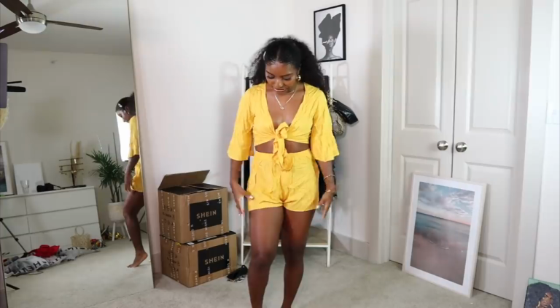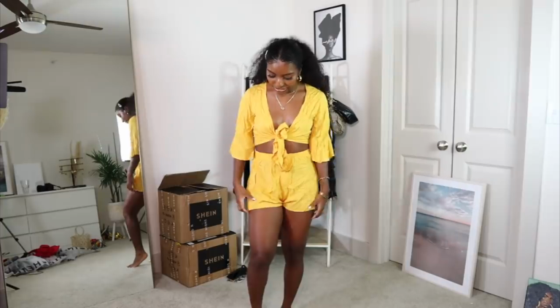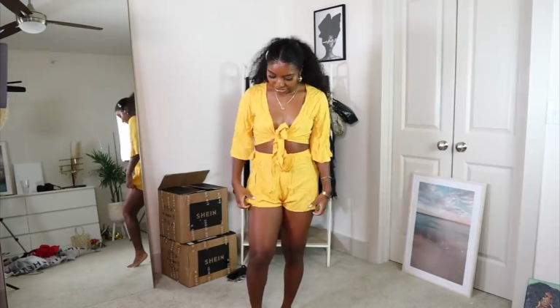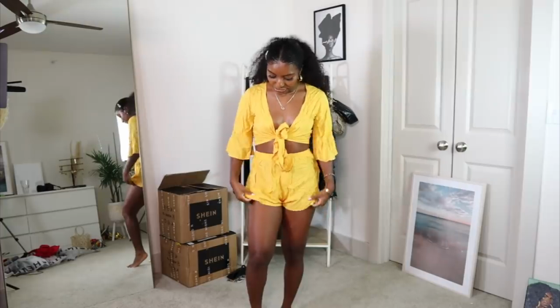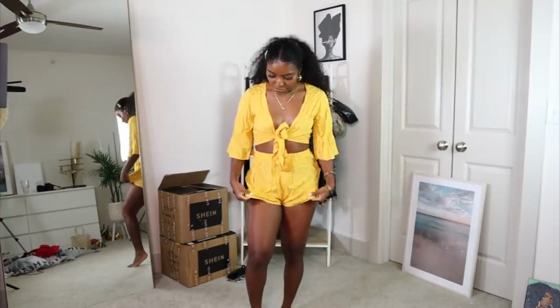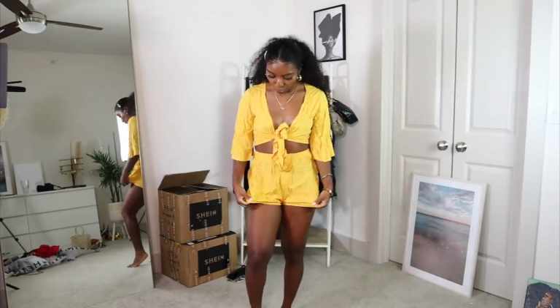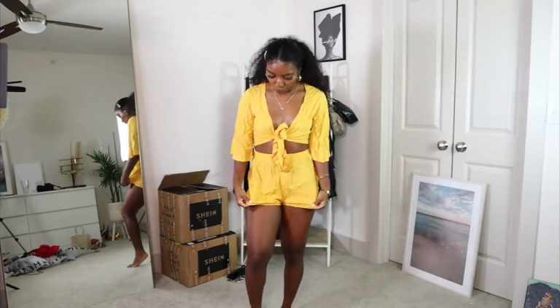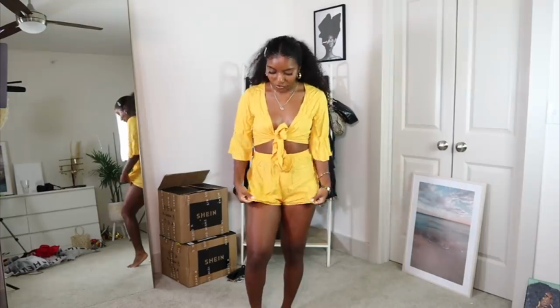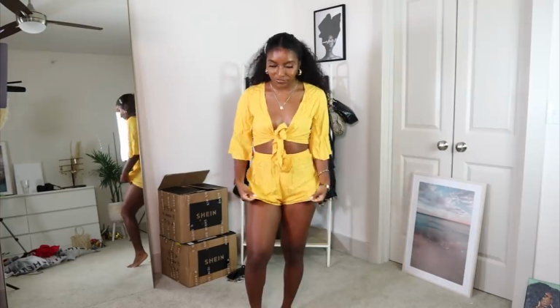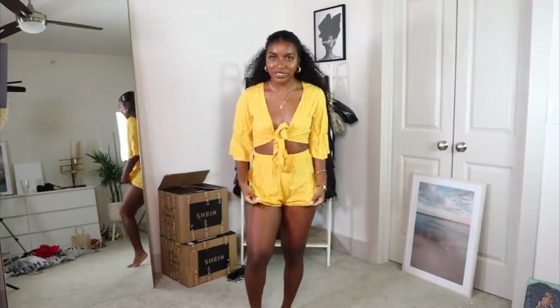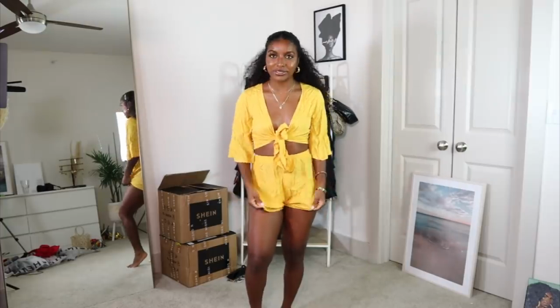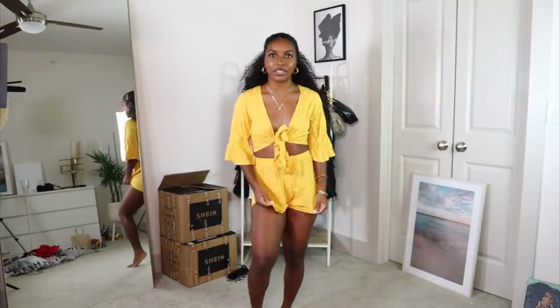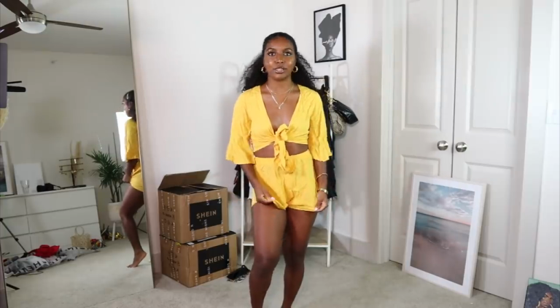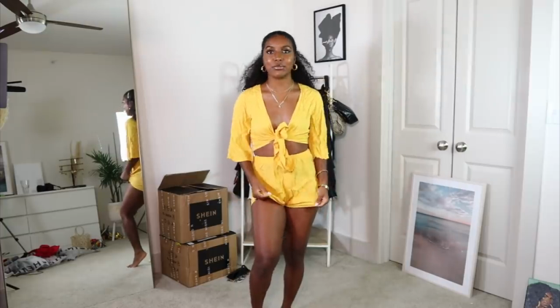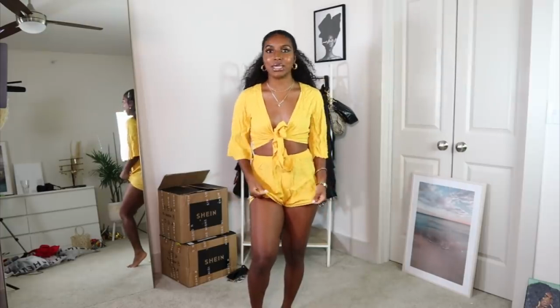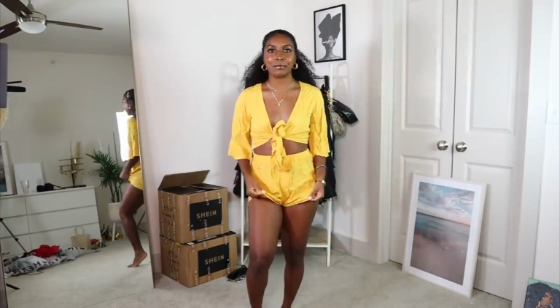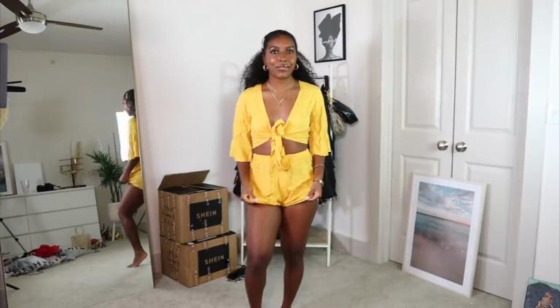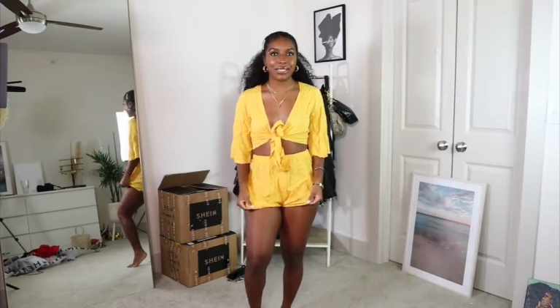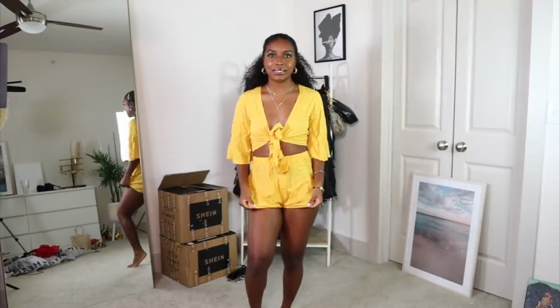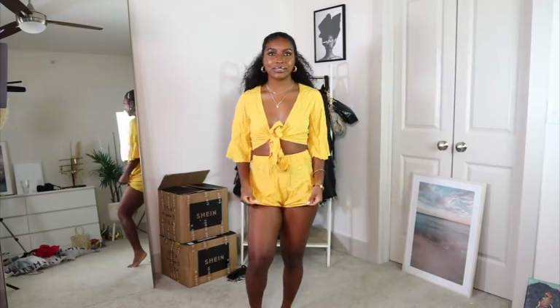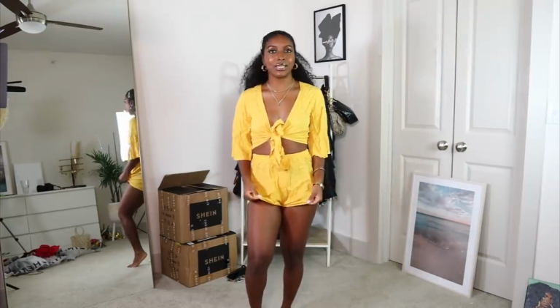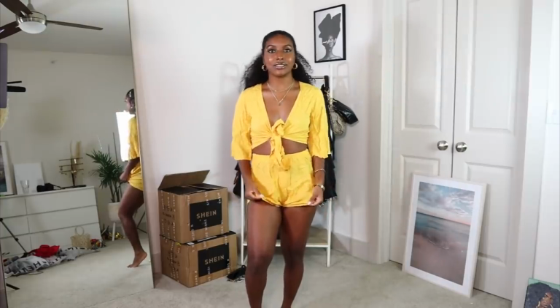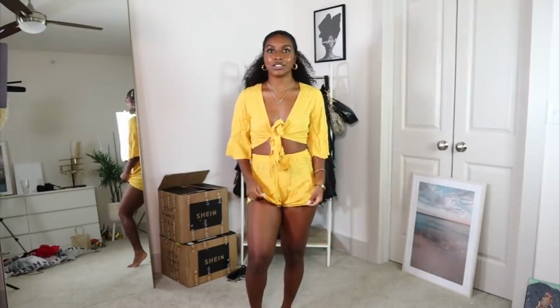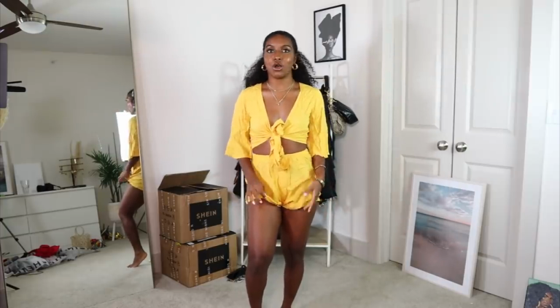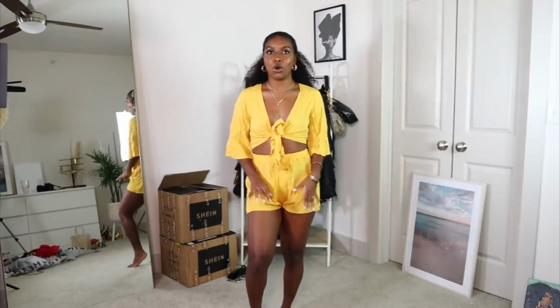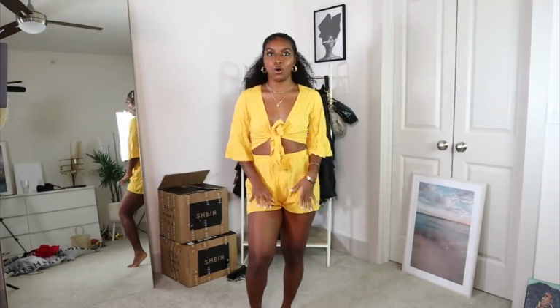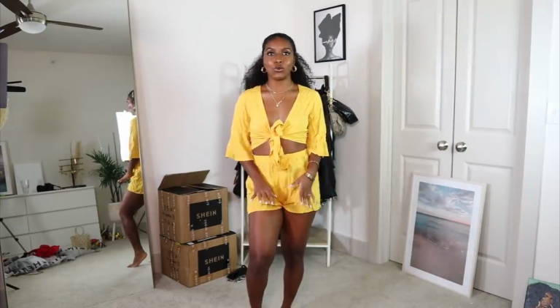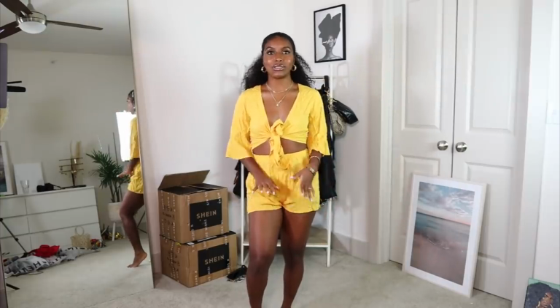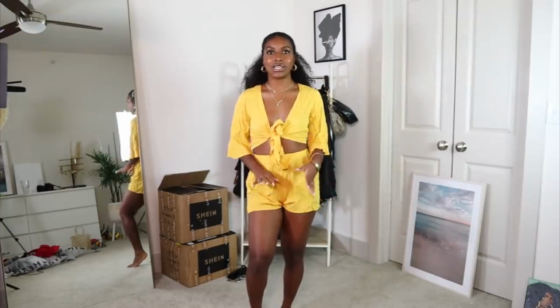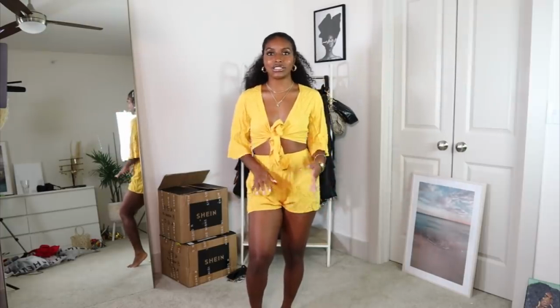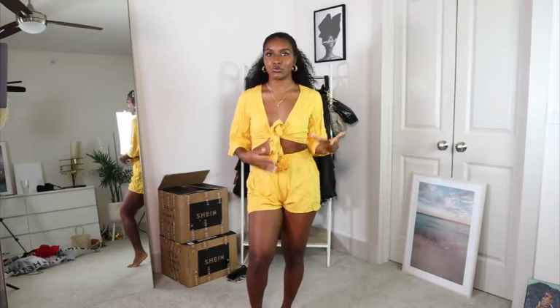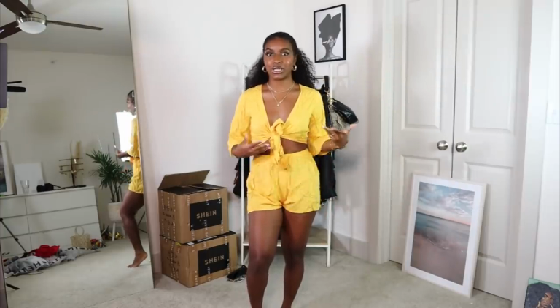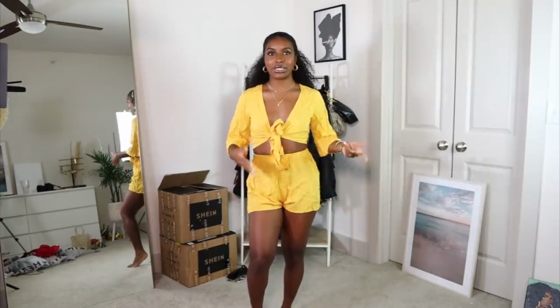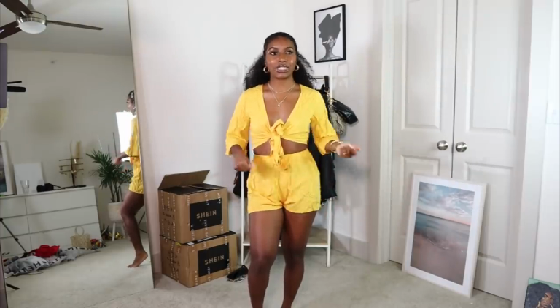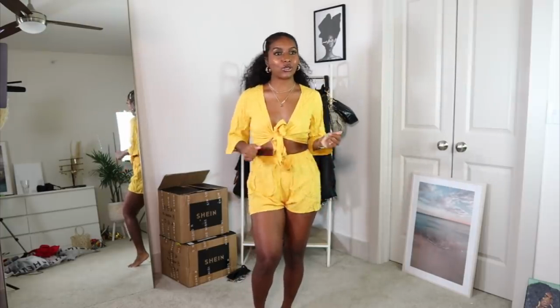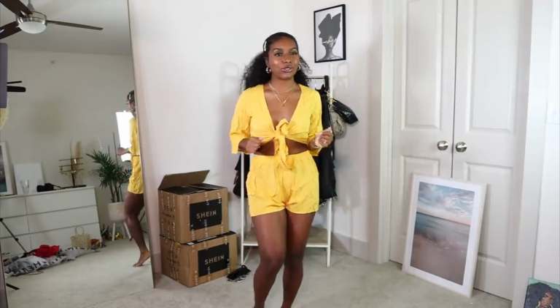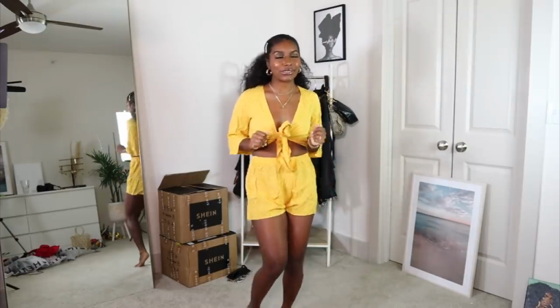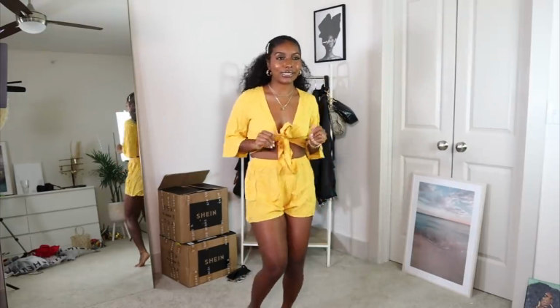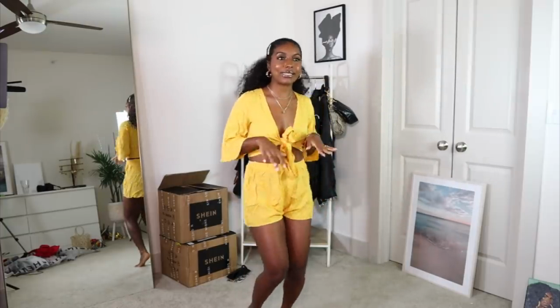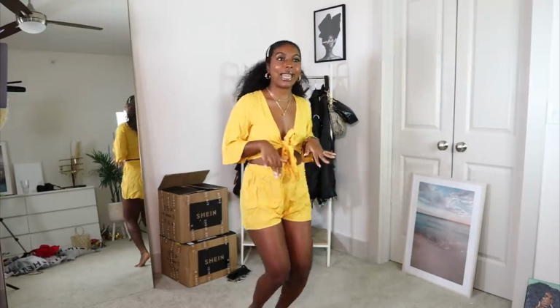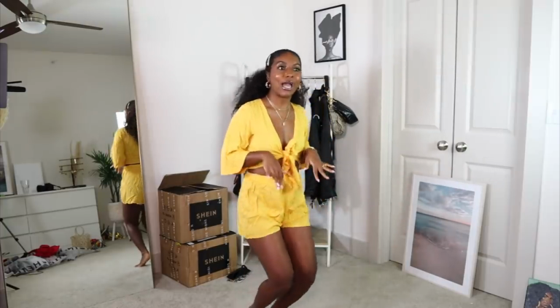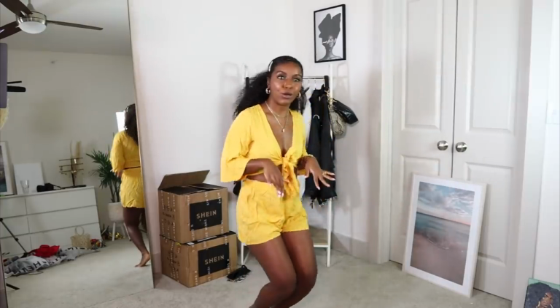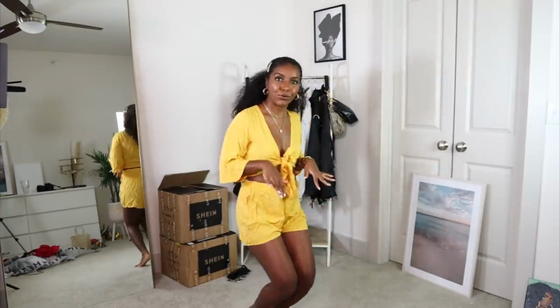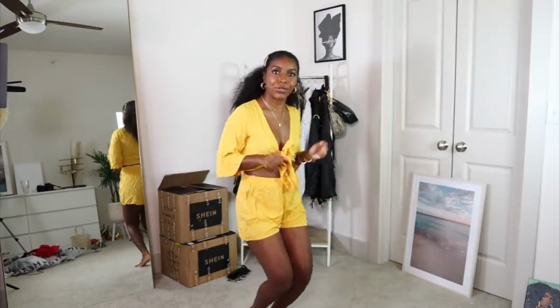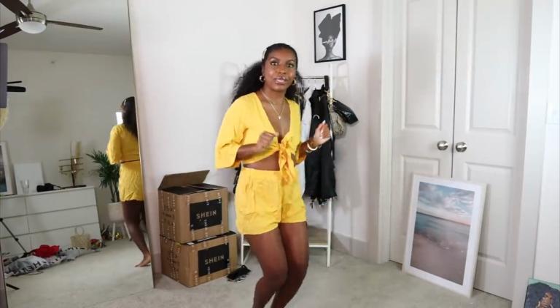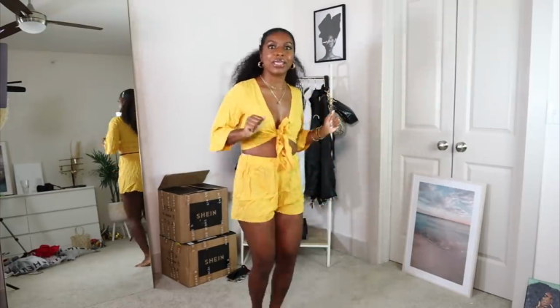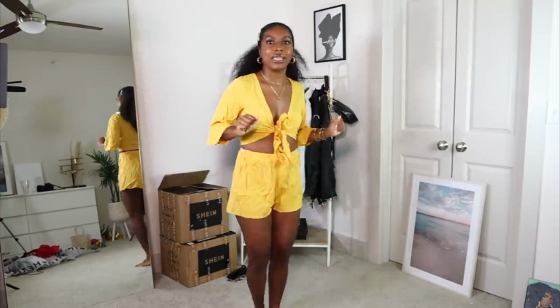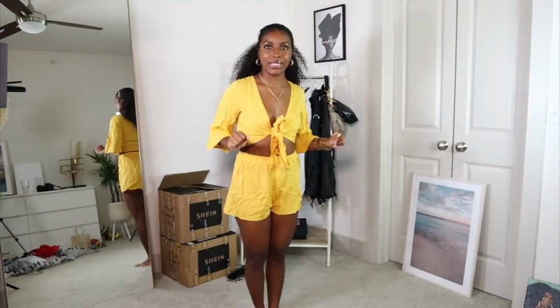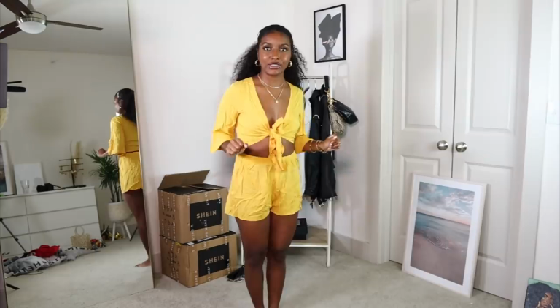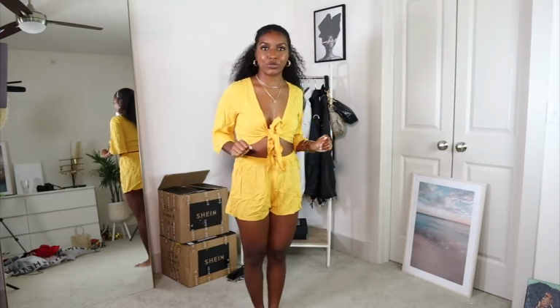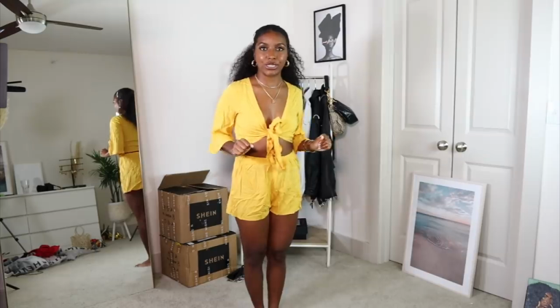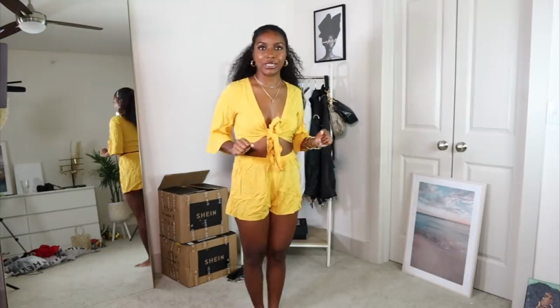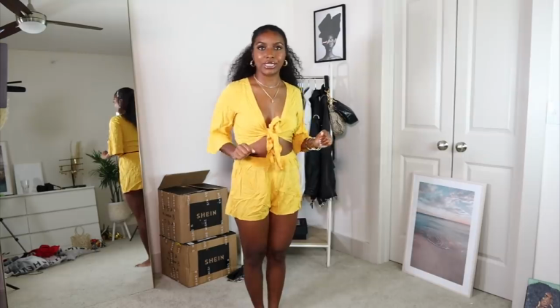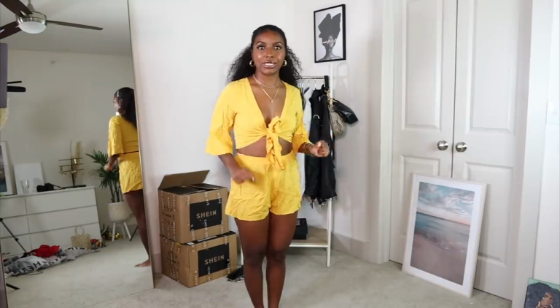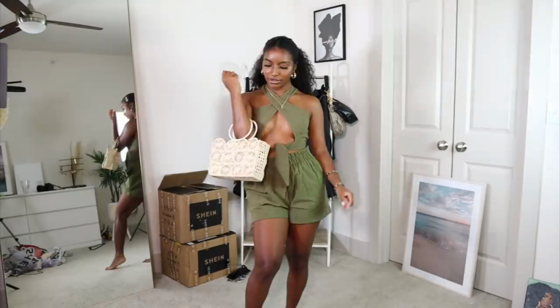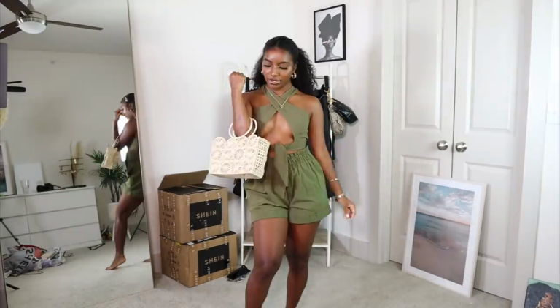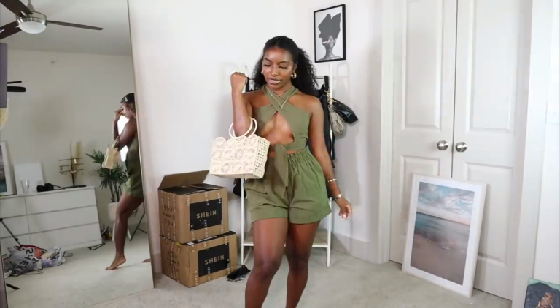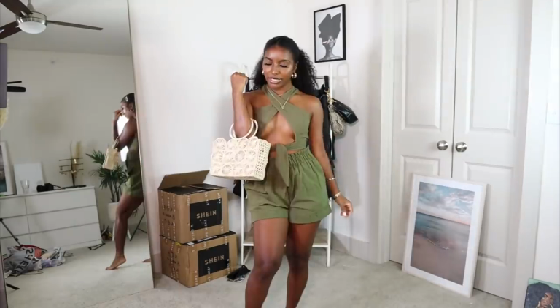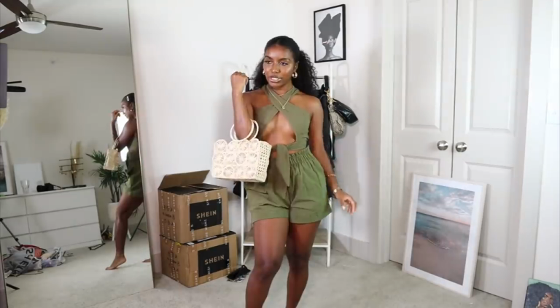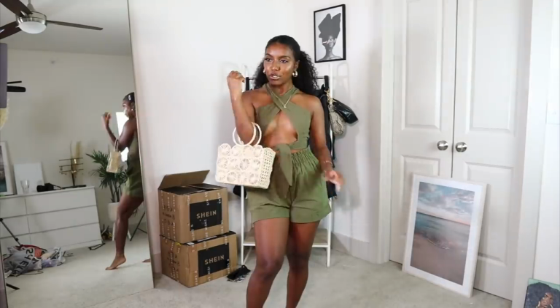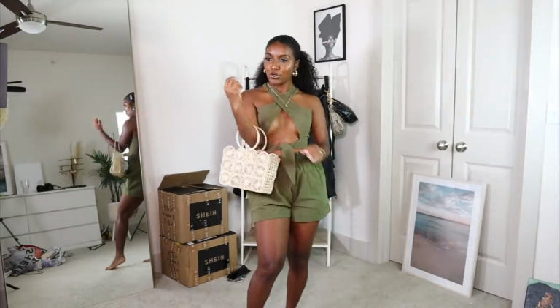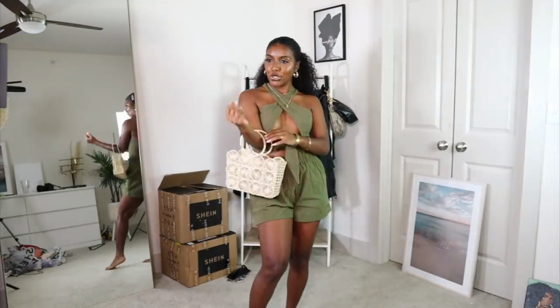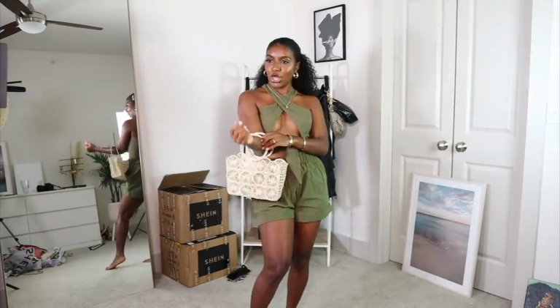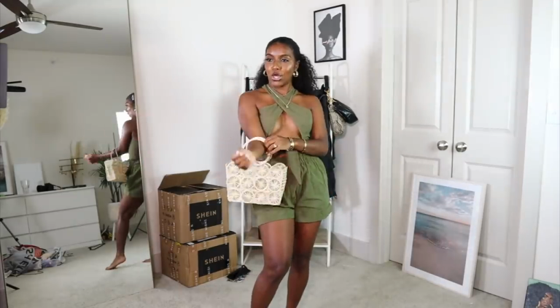I just know that this is gonna be a piece that just always gets wrinkly — you sit down, it's wrinkly.